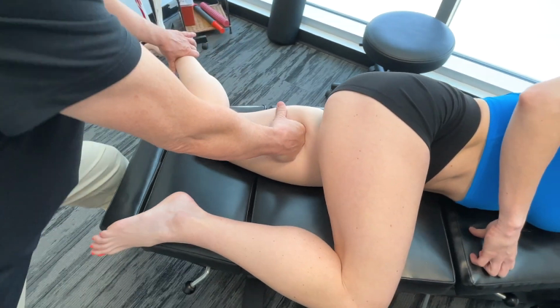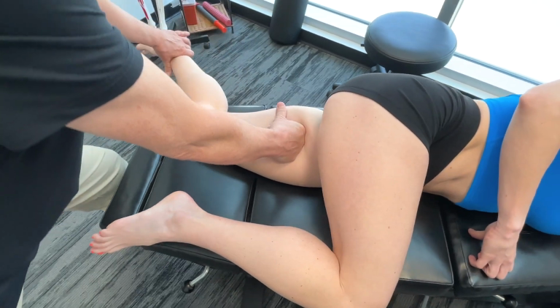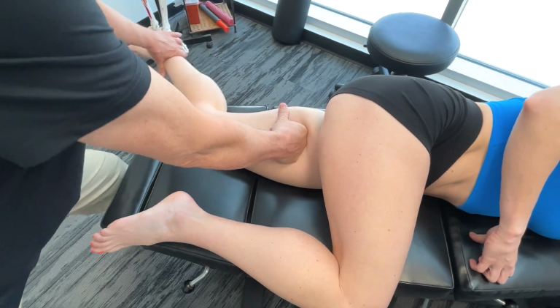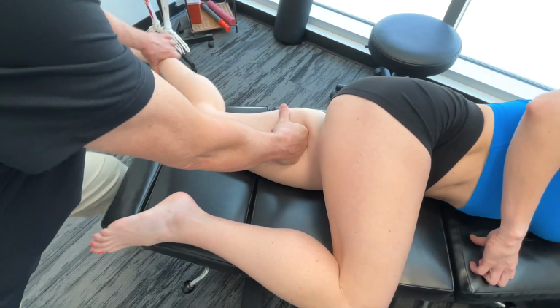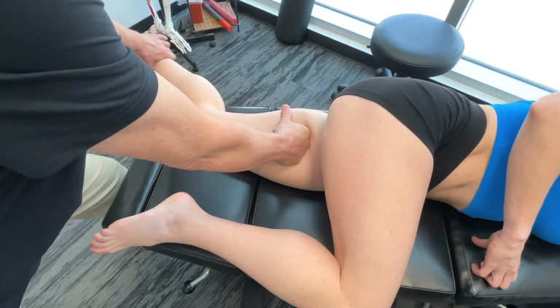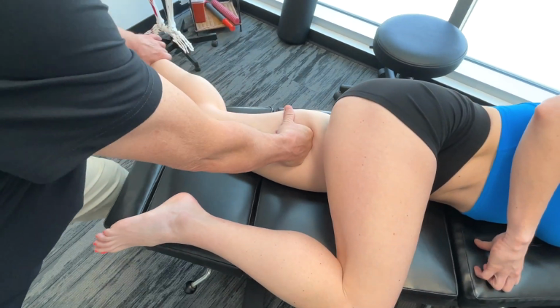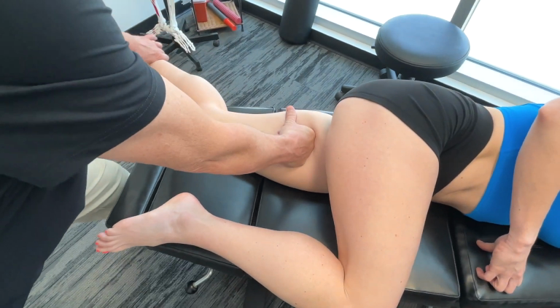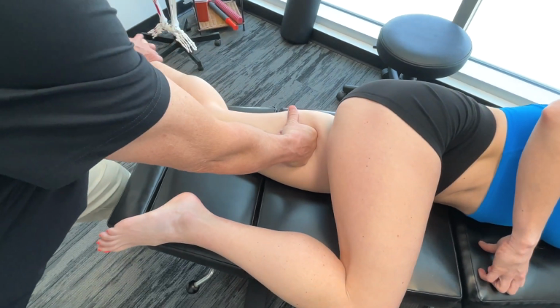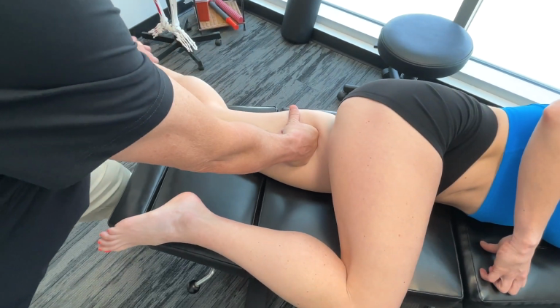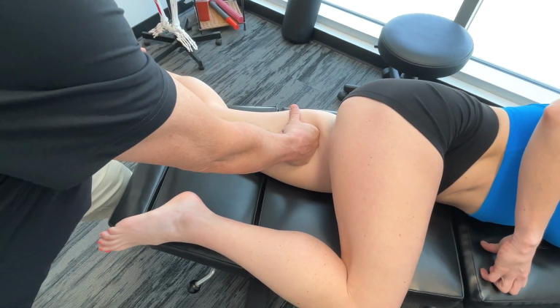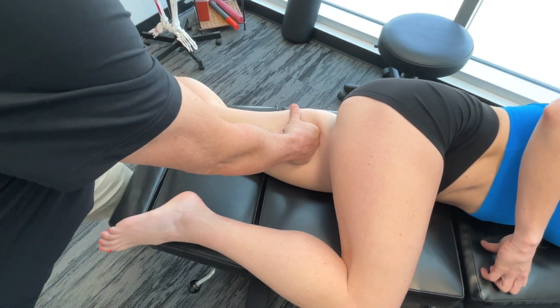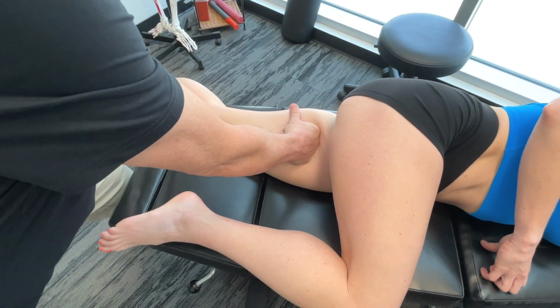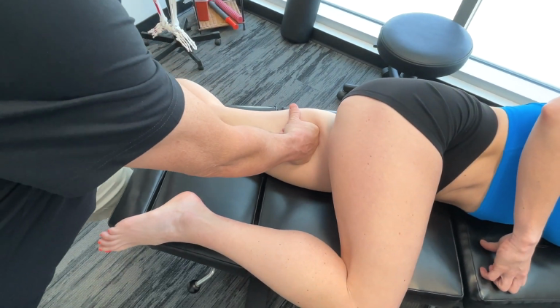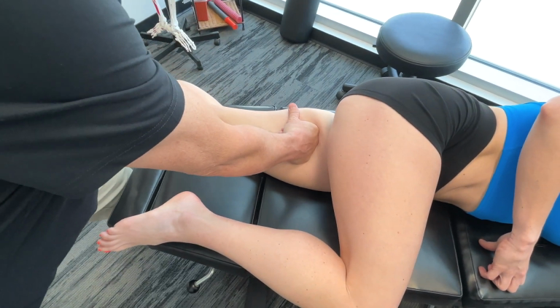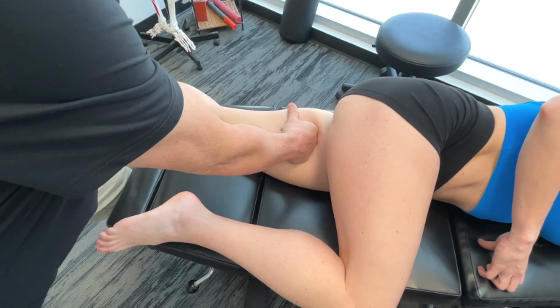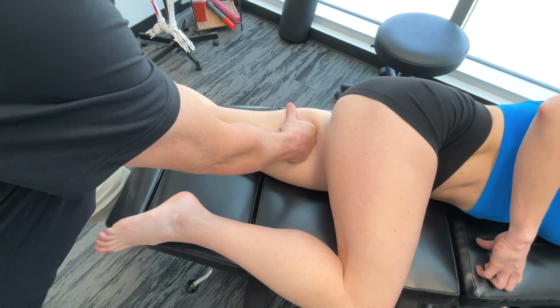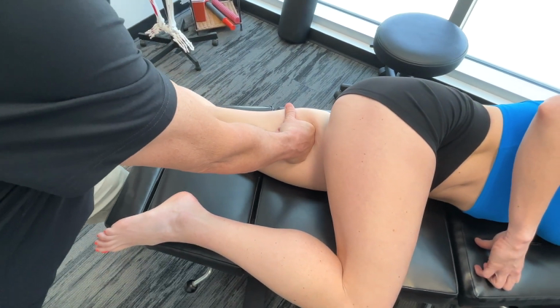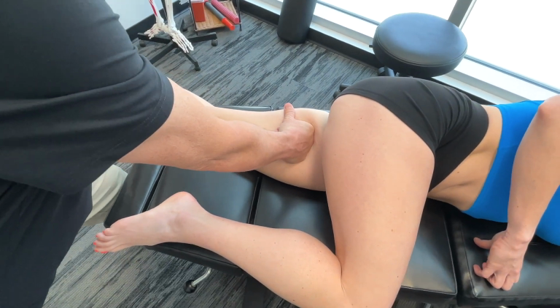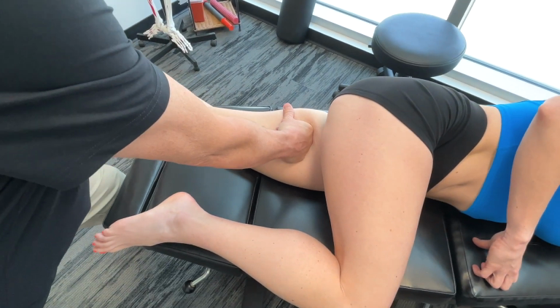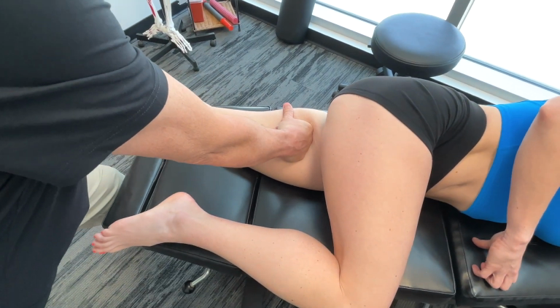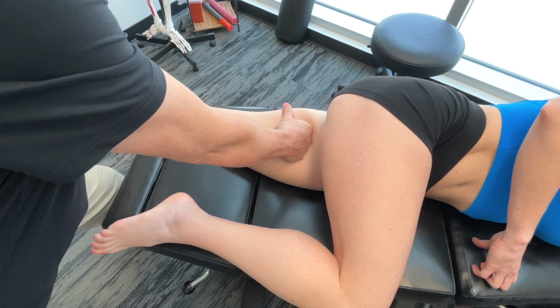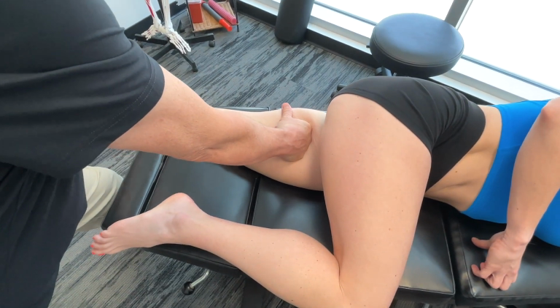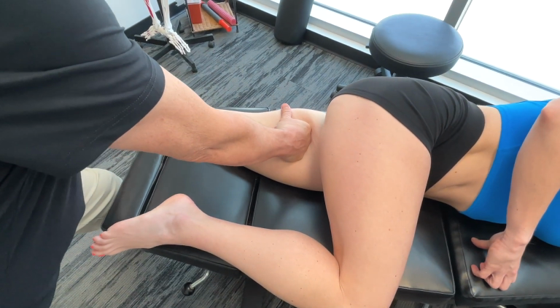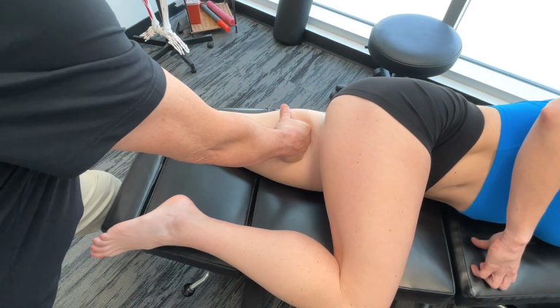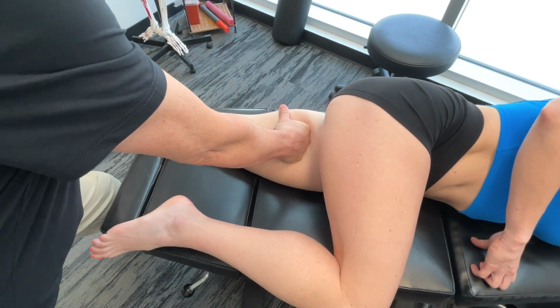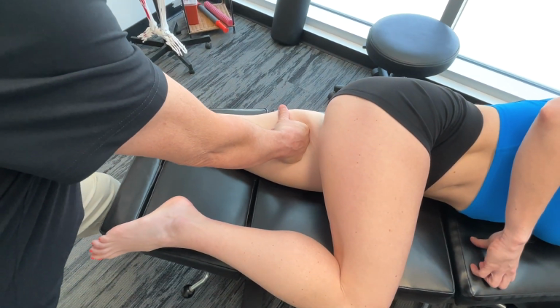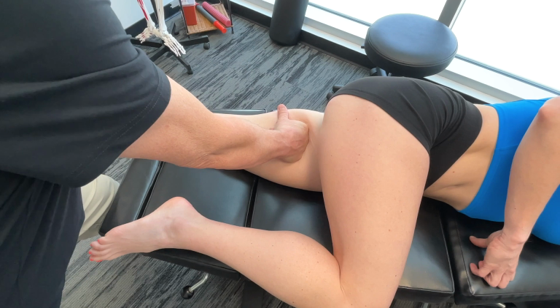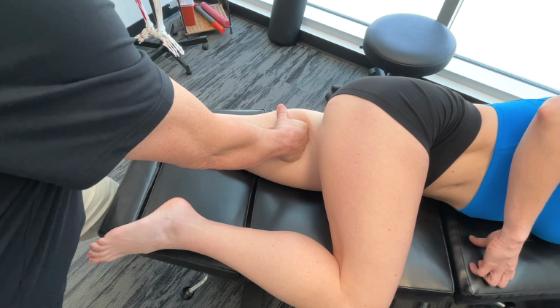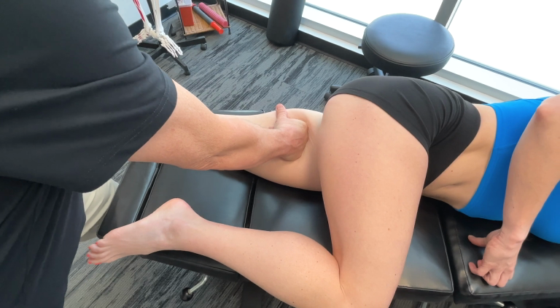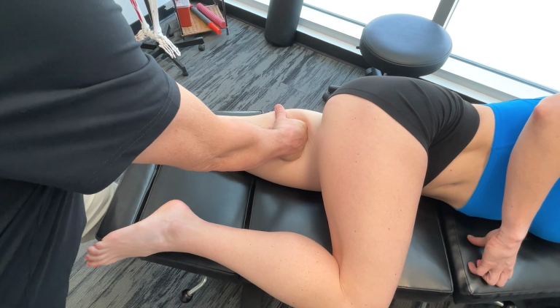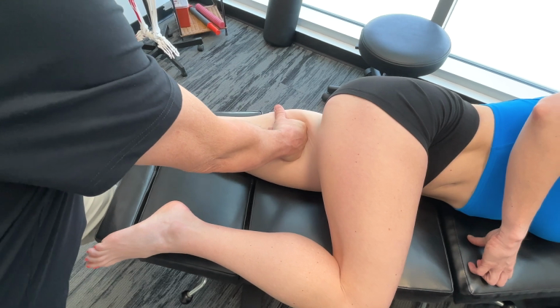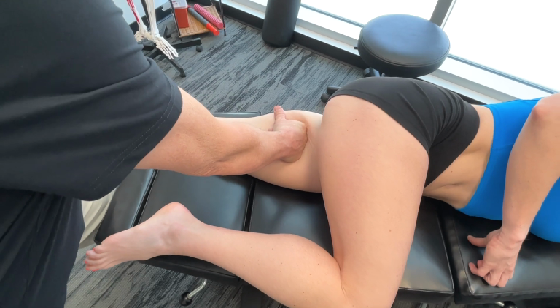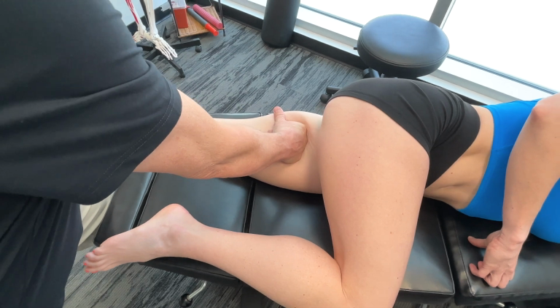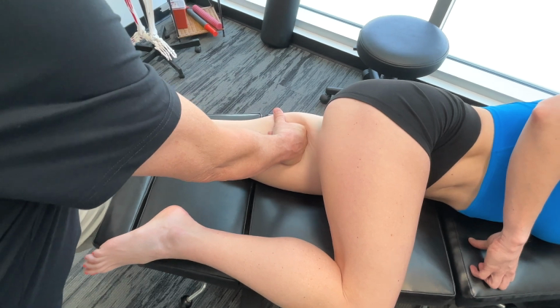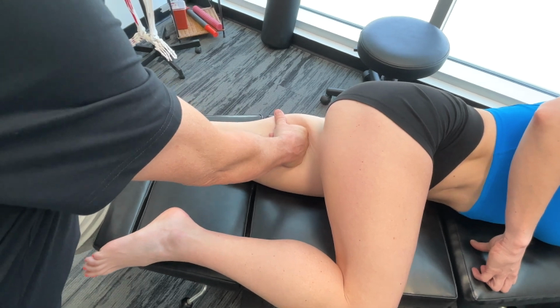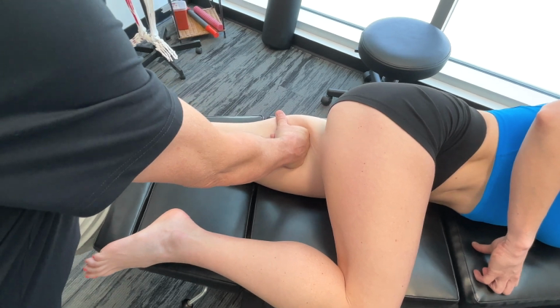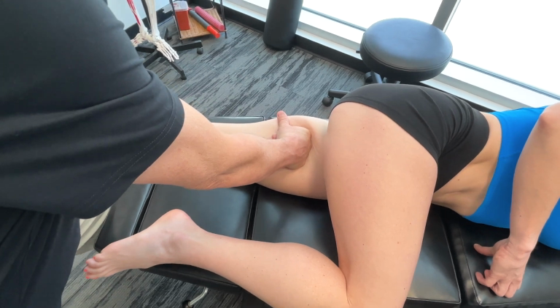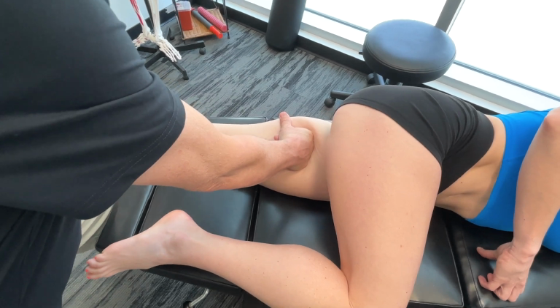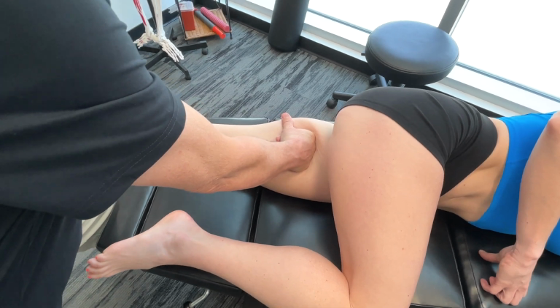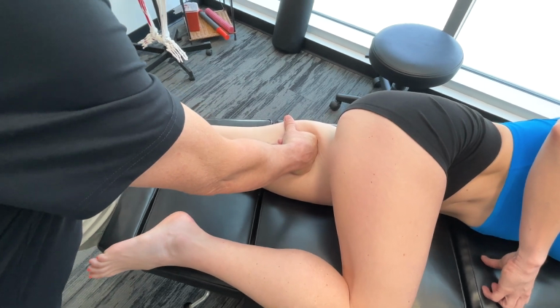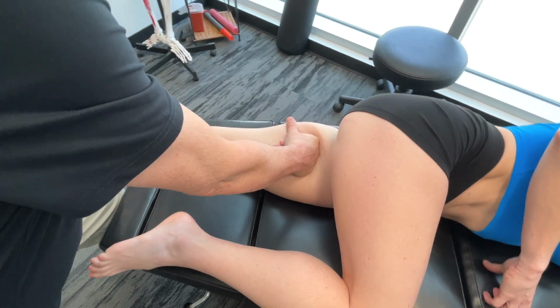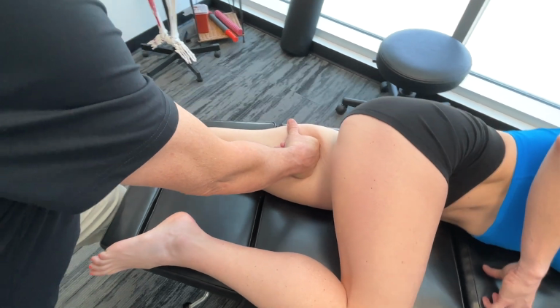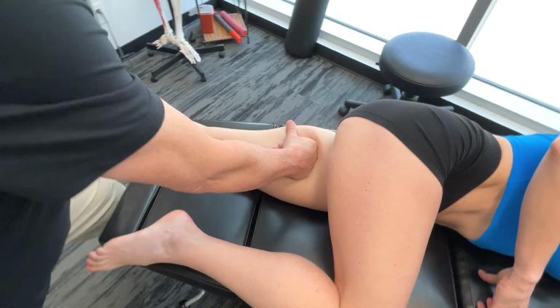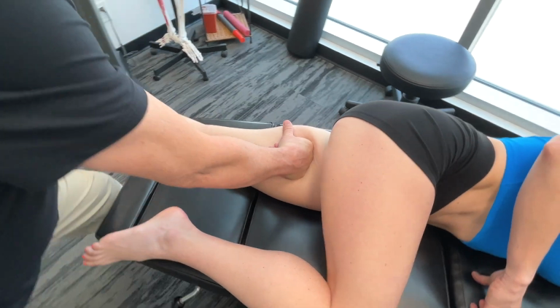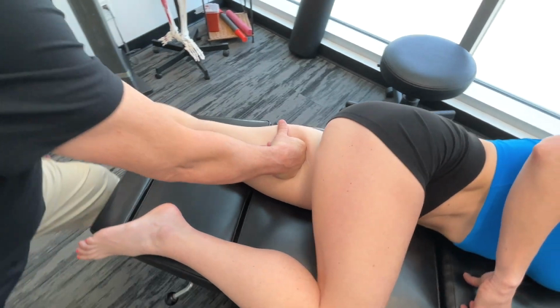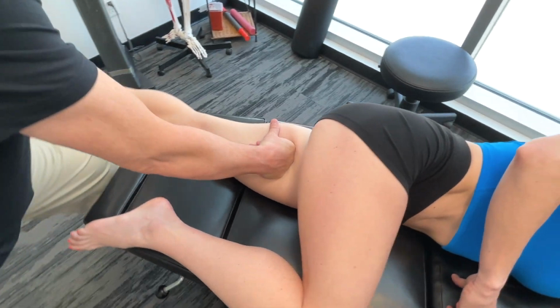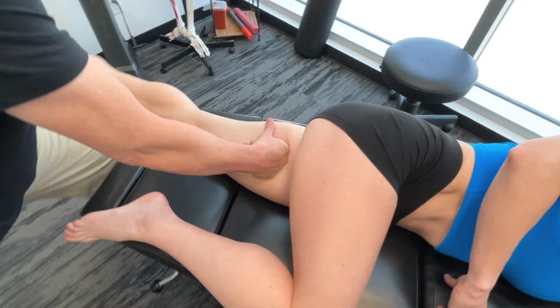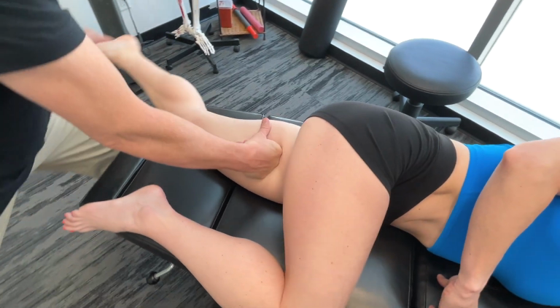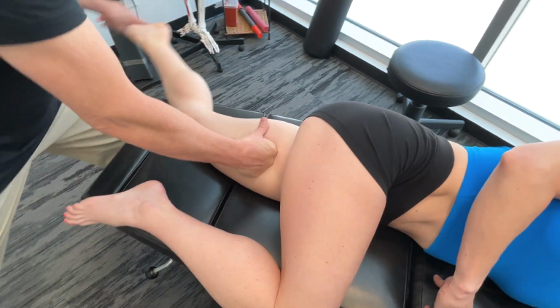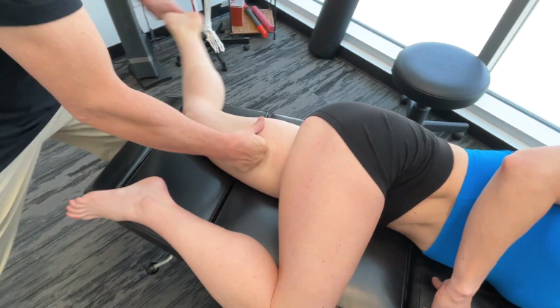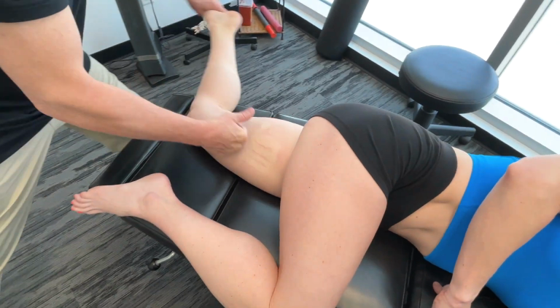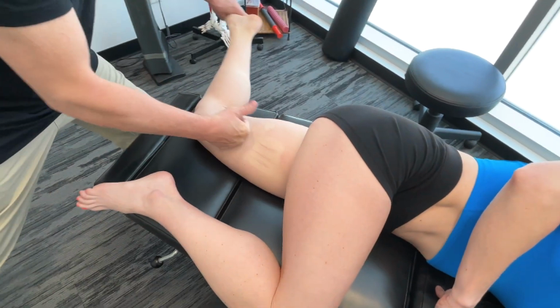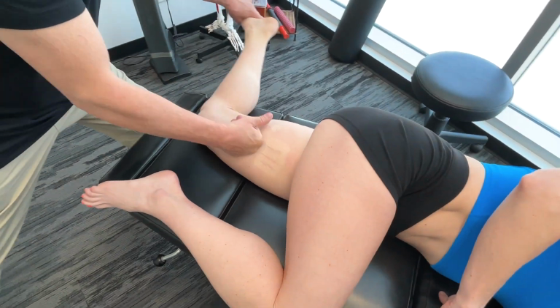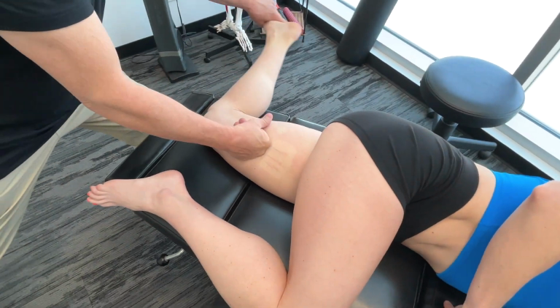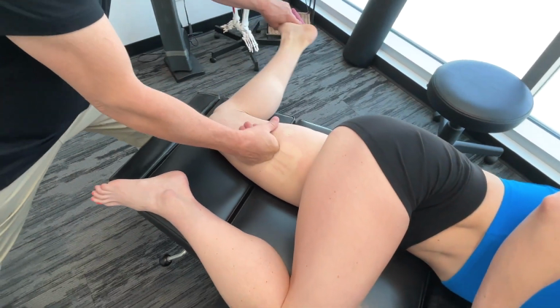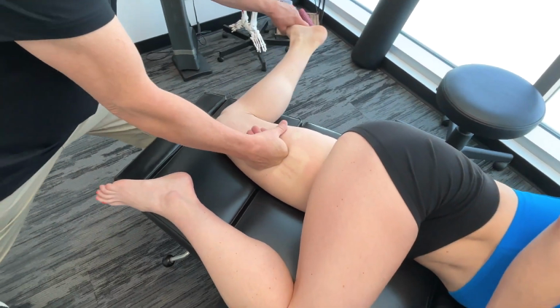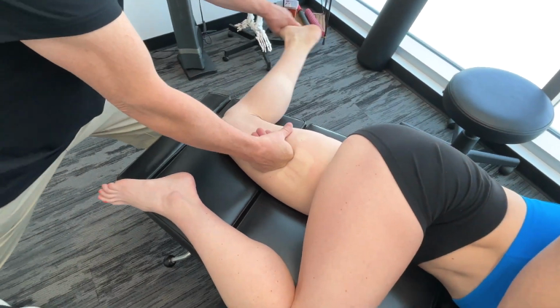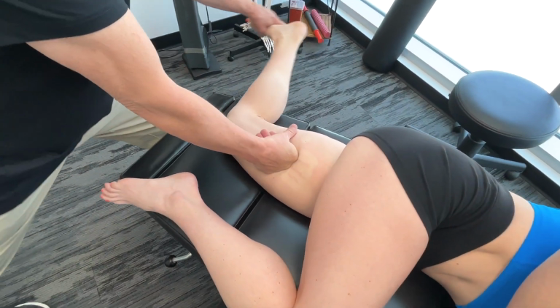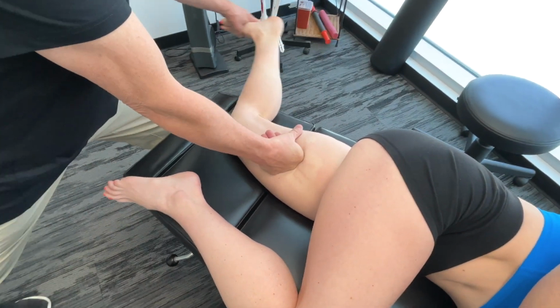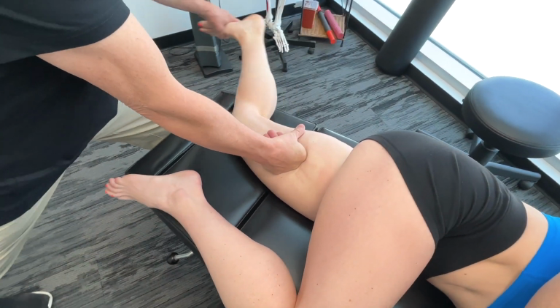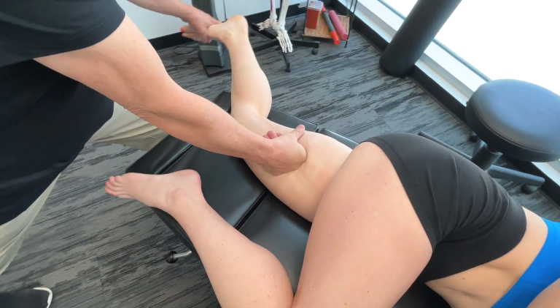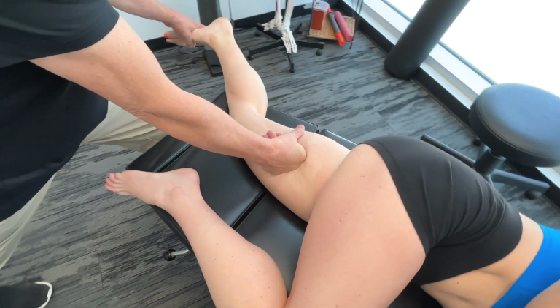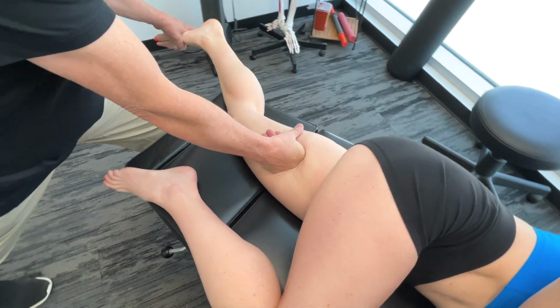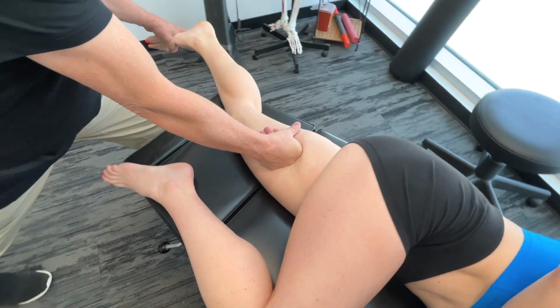Now just straighten your leg out. Now take it out.